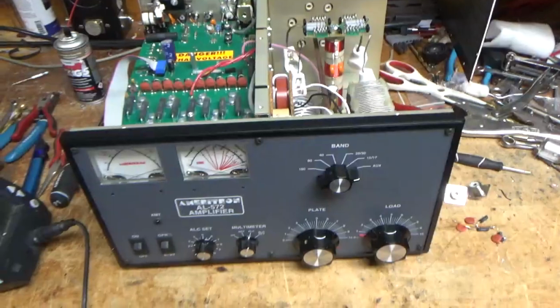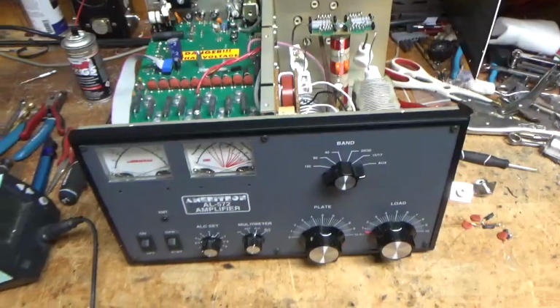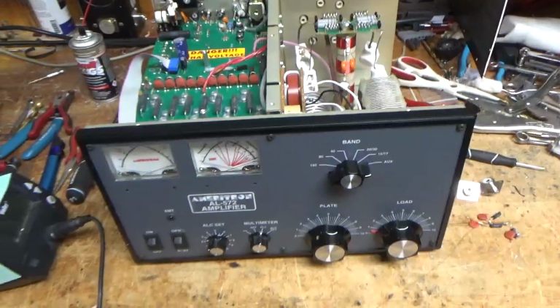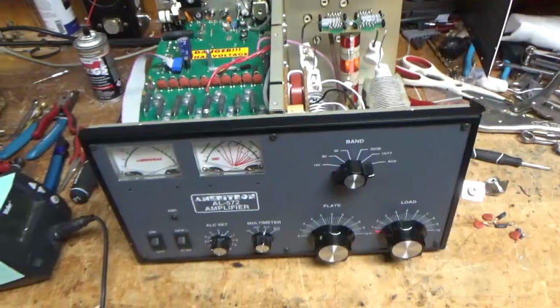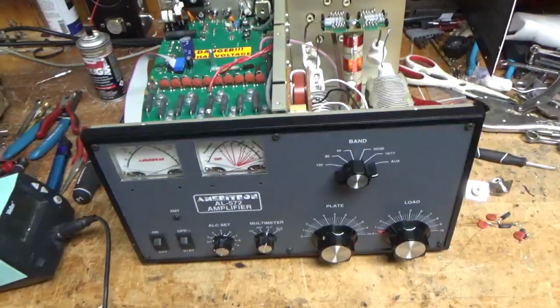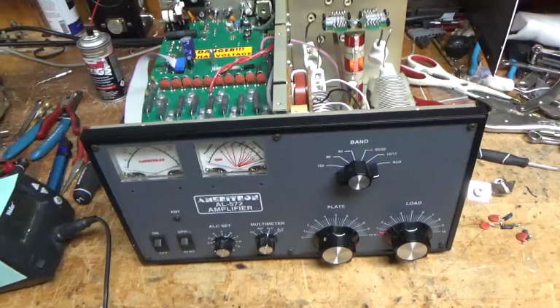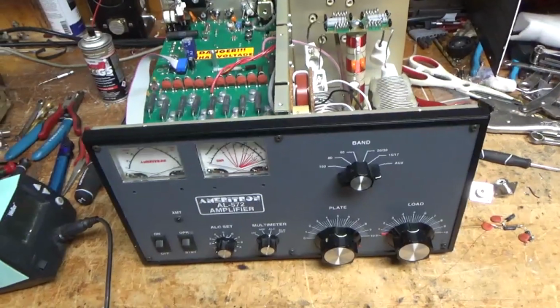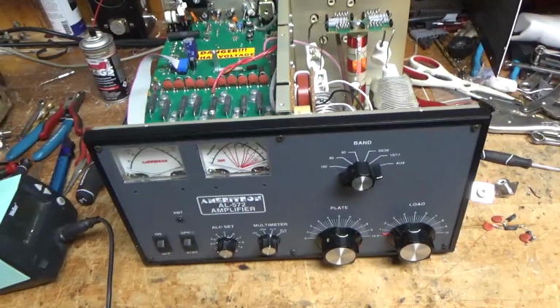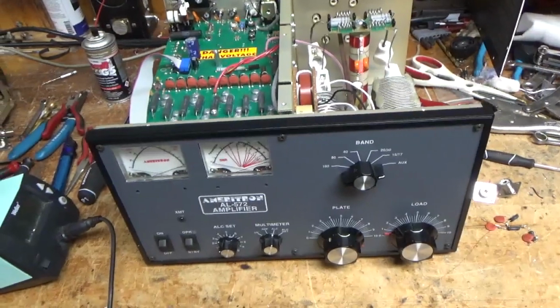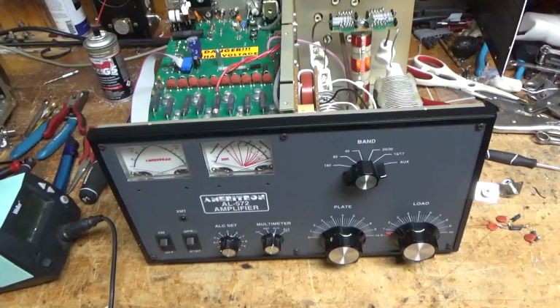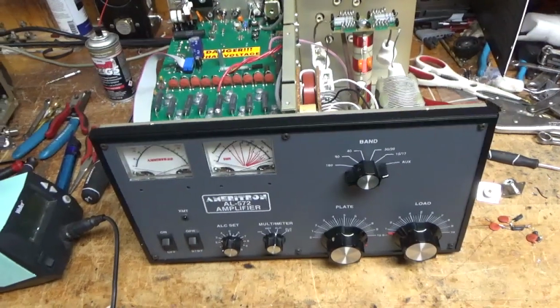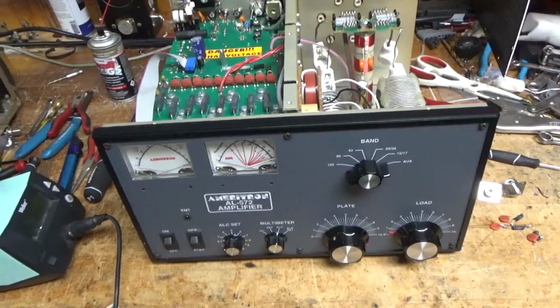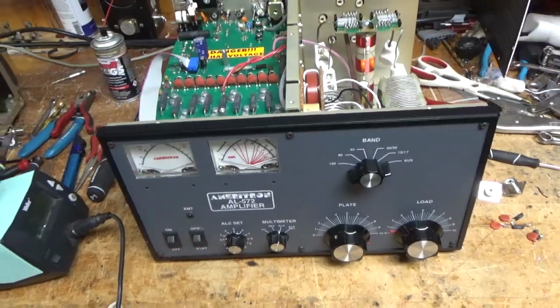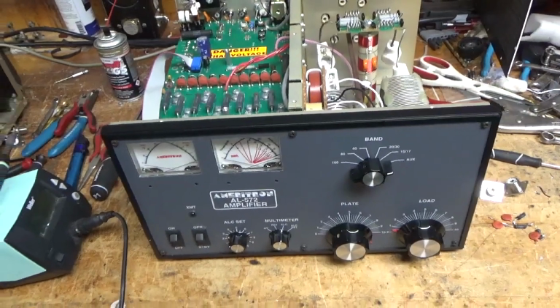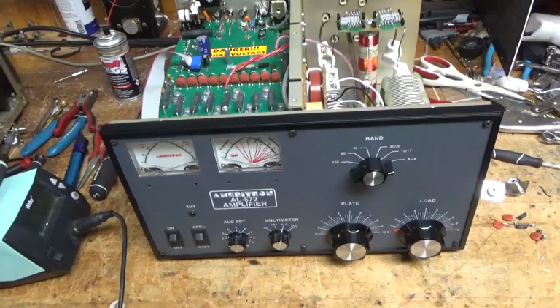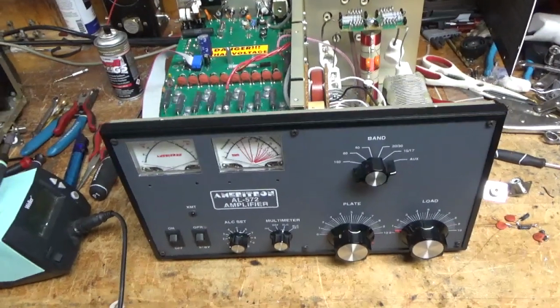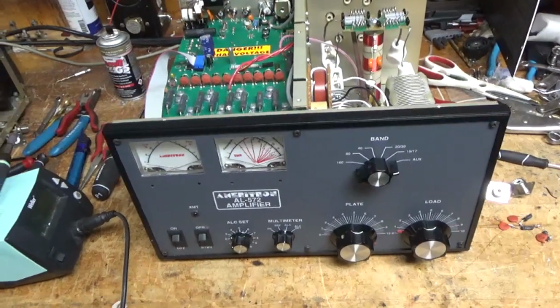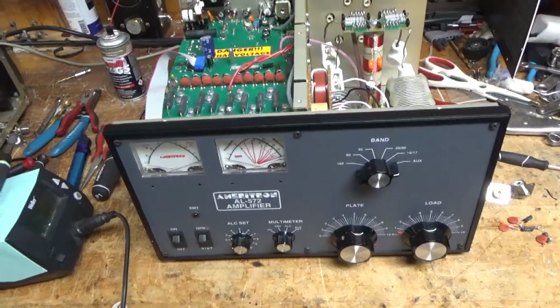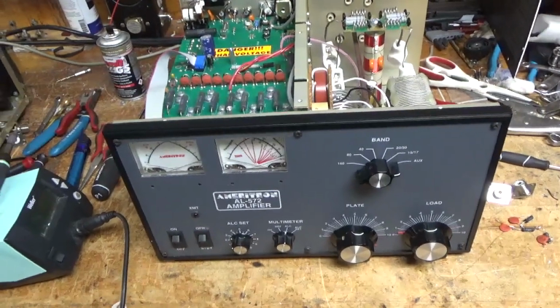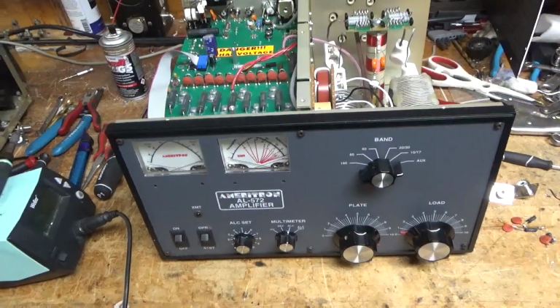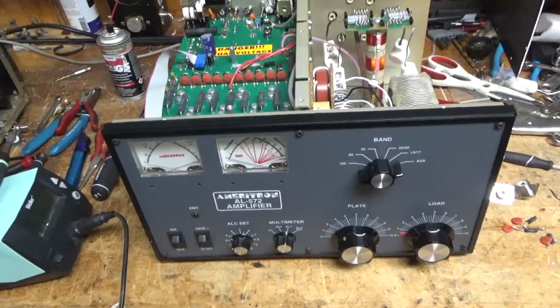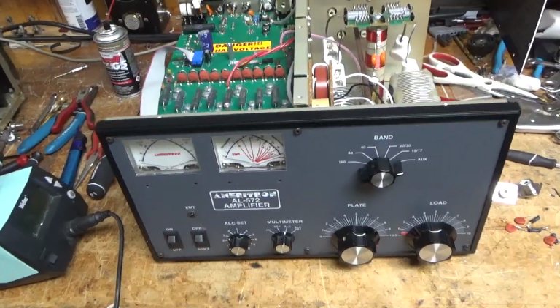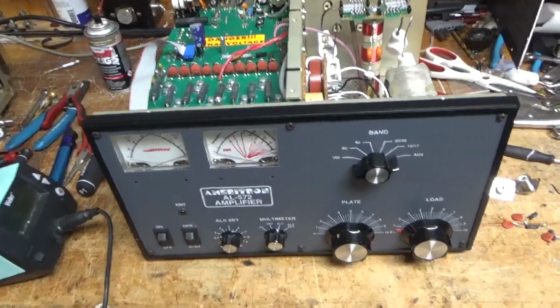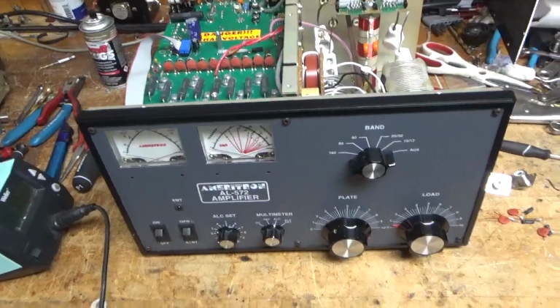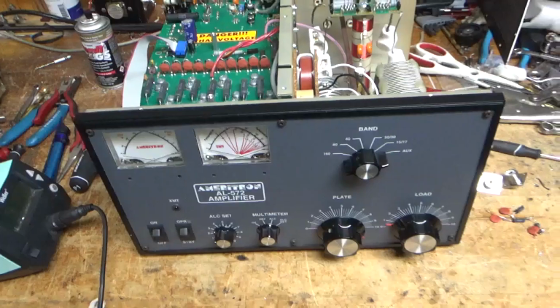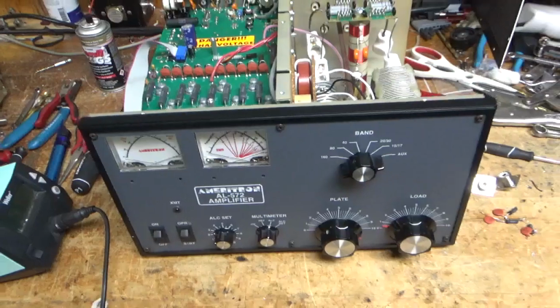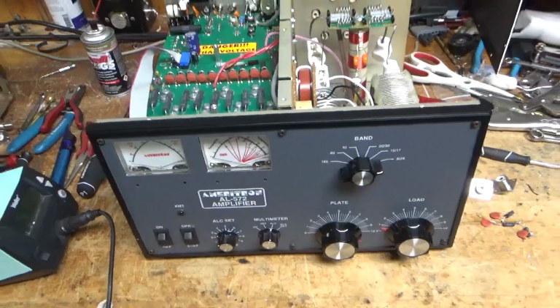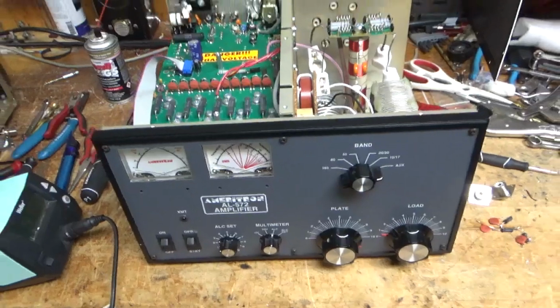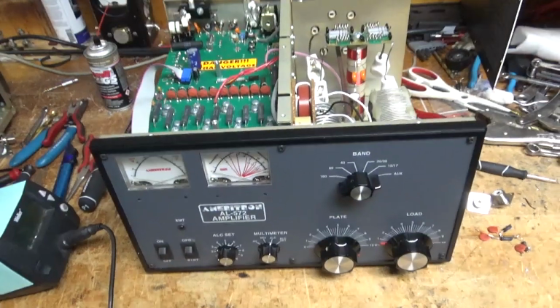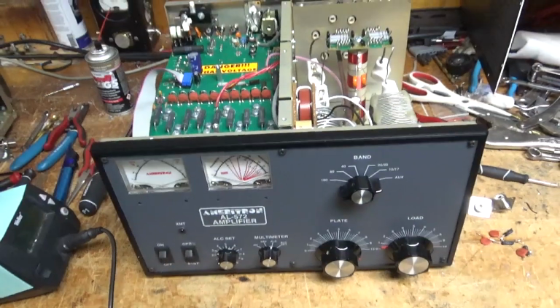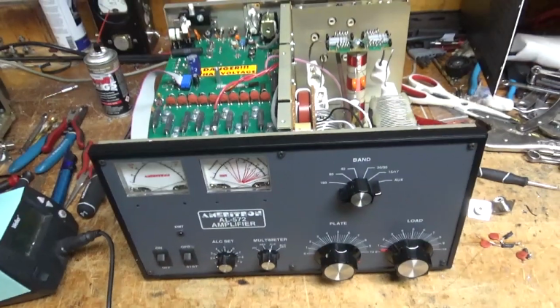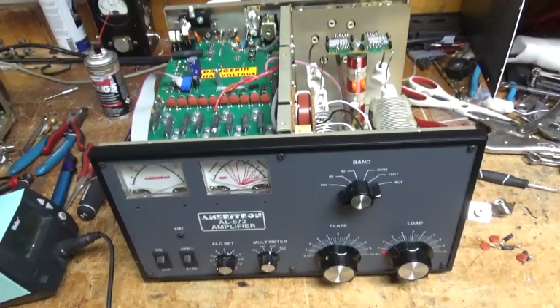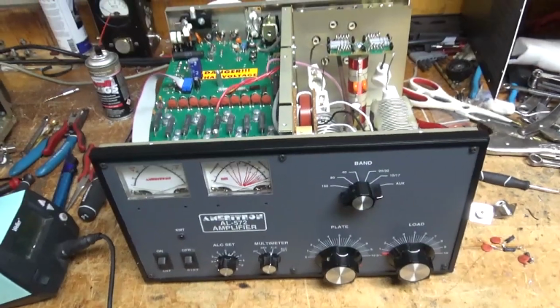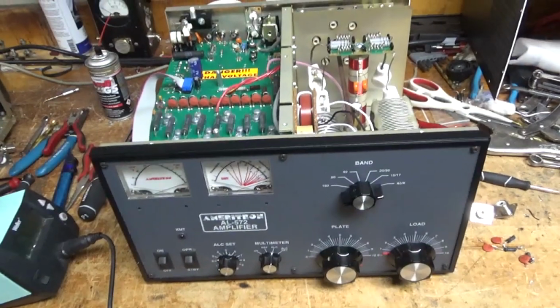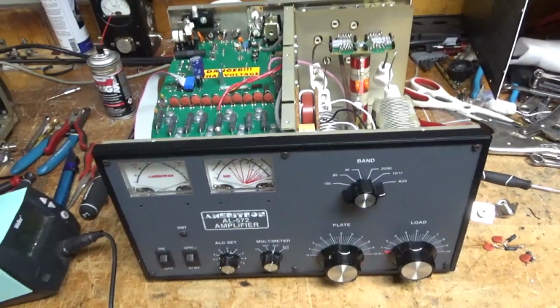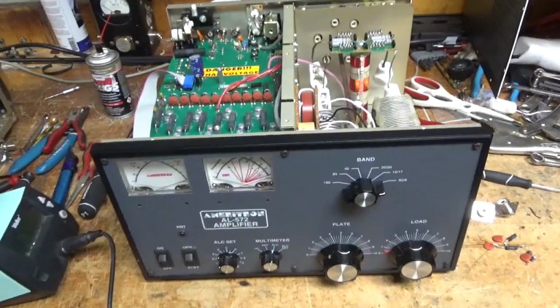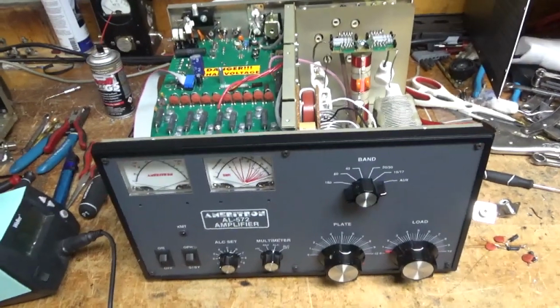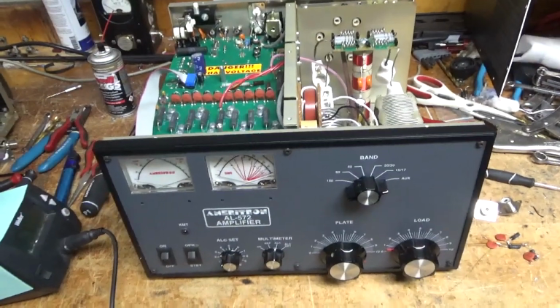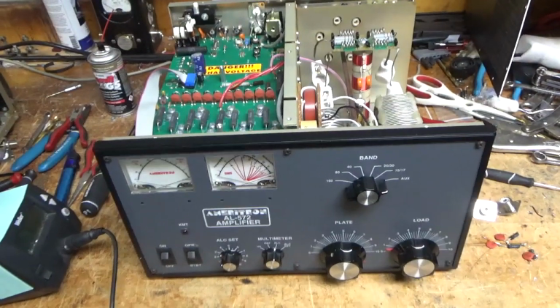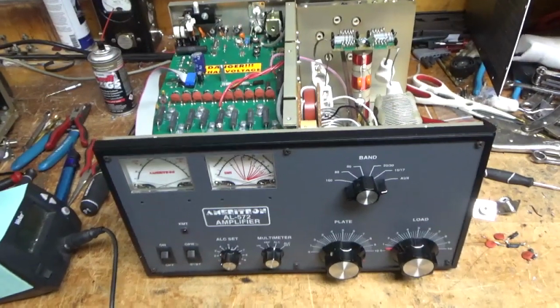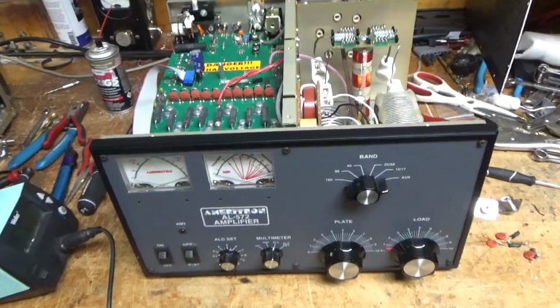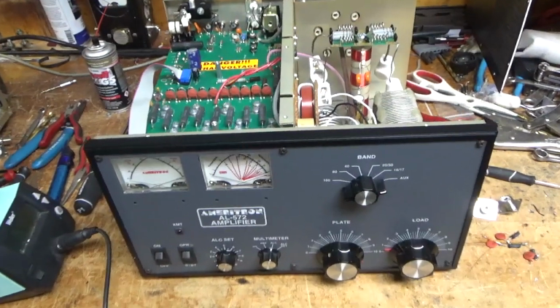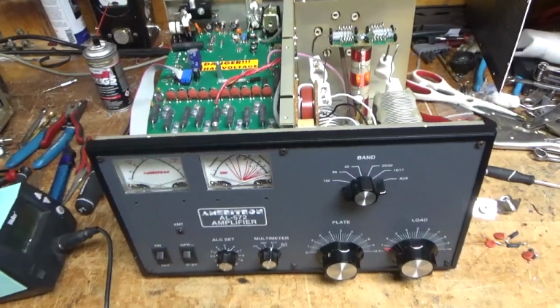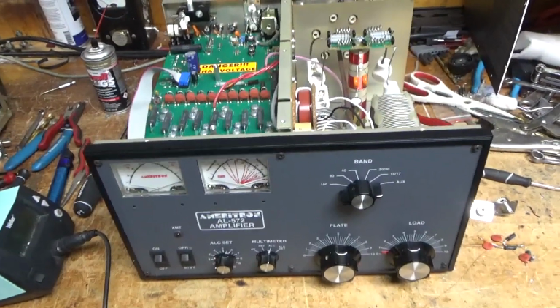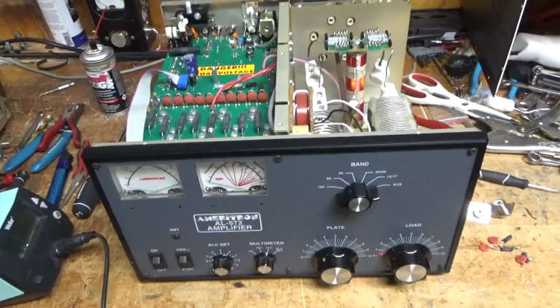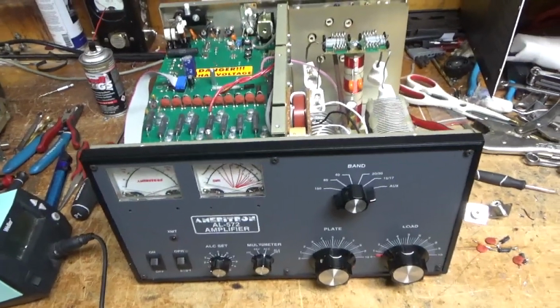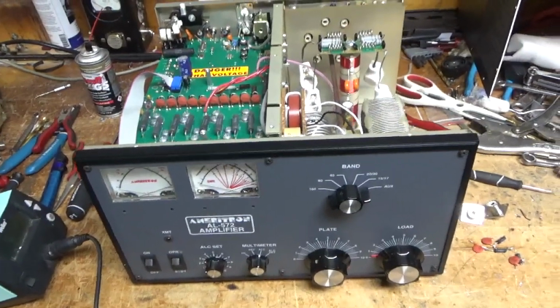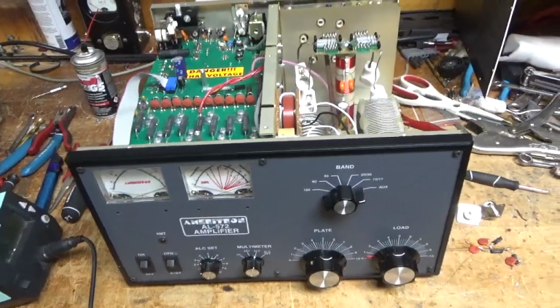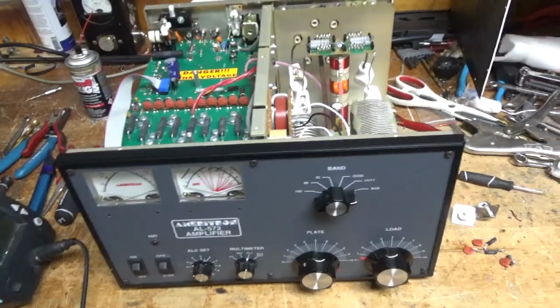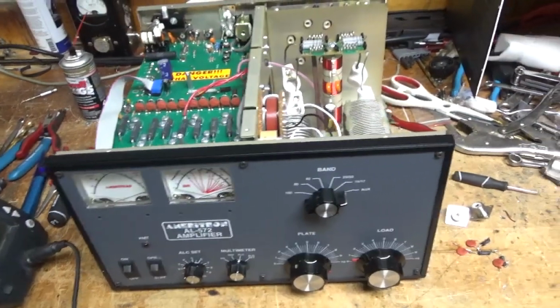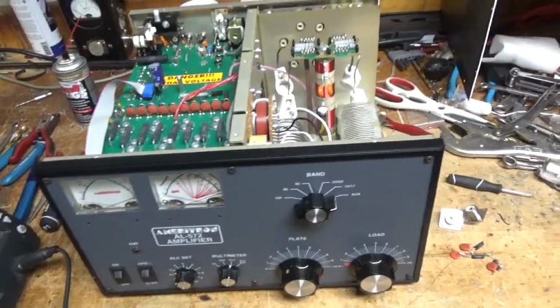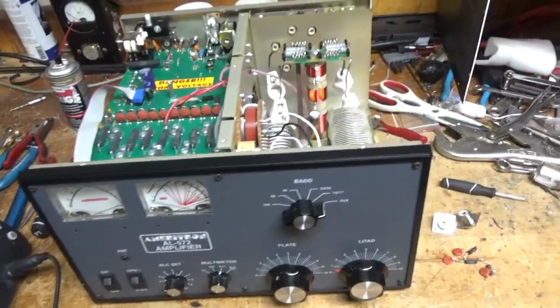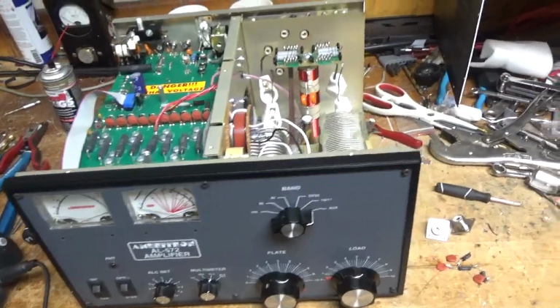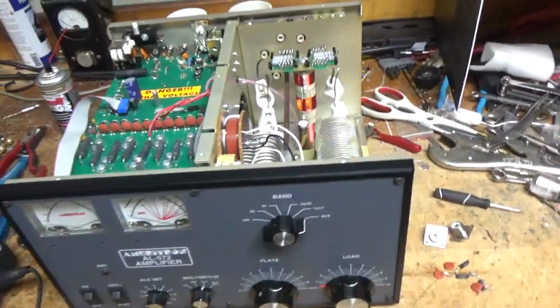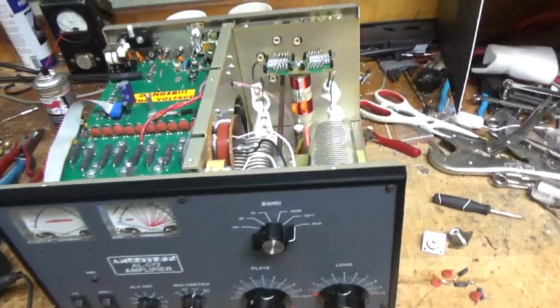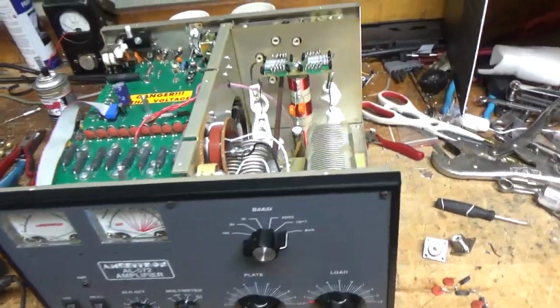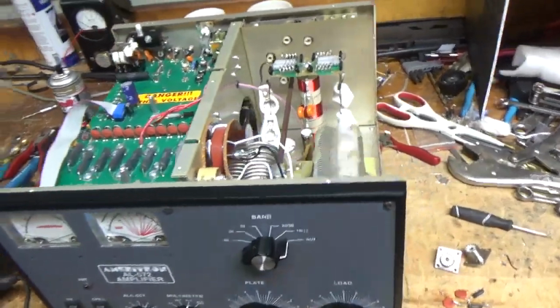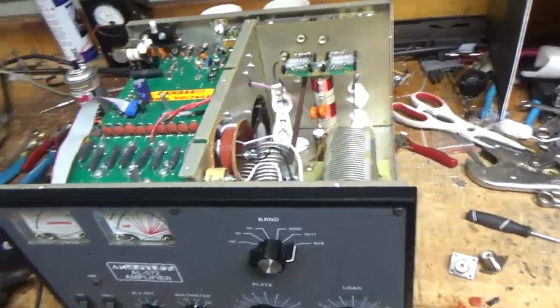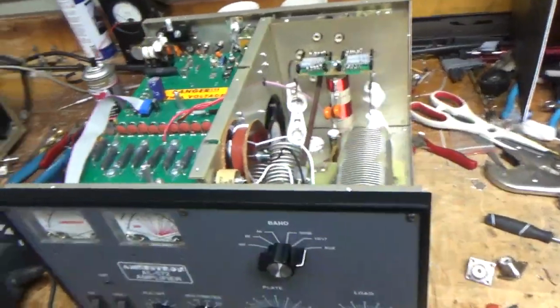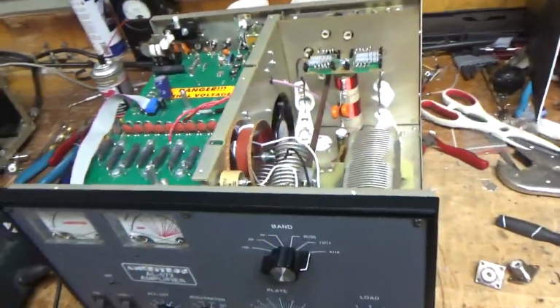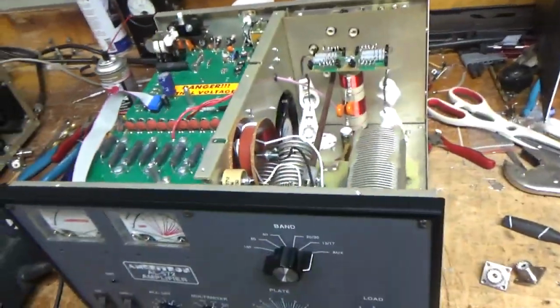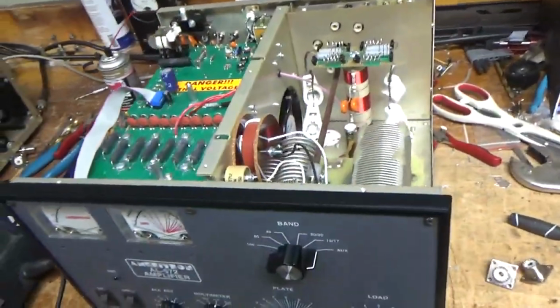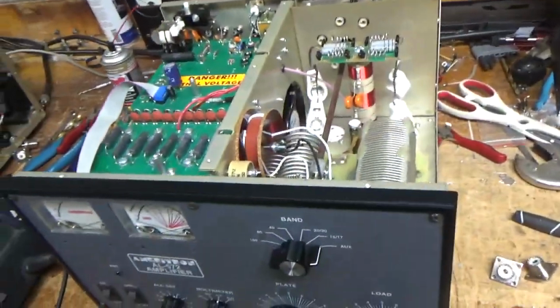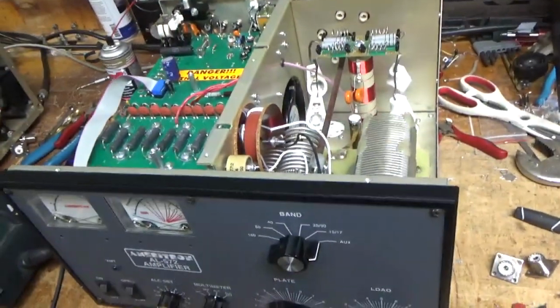Okay, I'm back with the completed Ameritron AL572, now getting a brand new set of pentatubes.